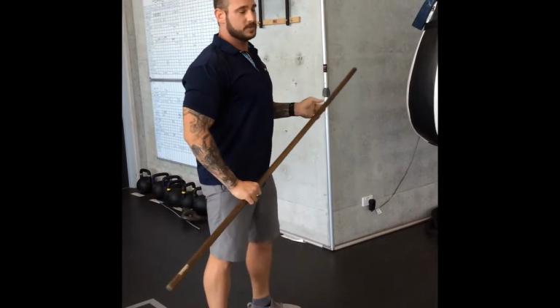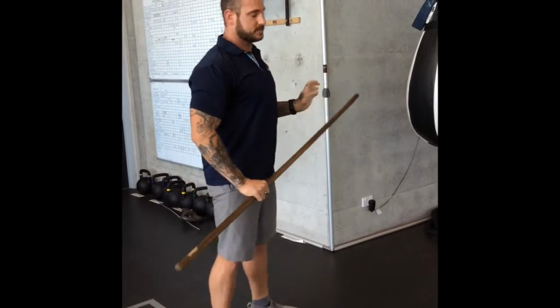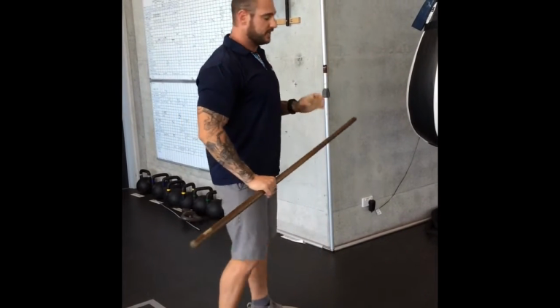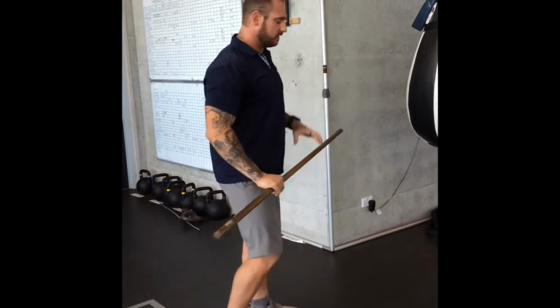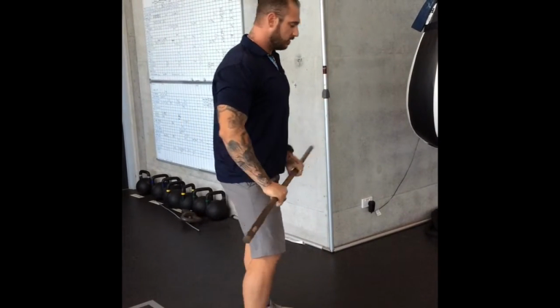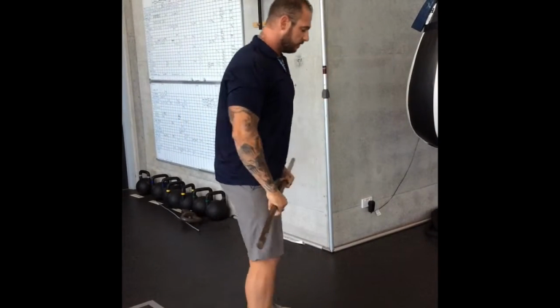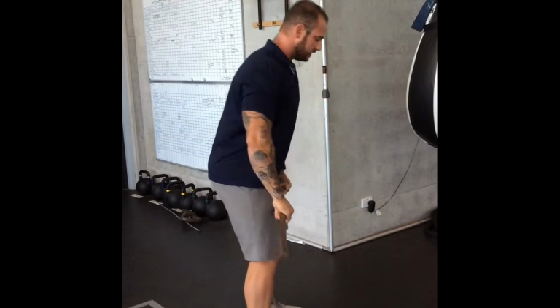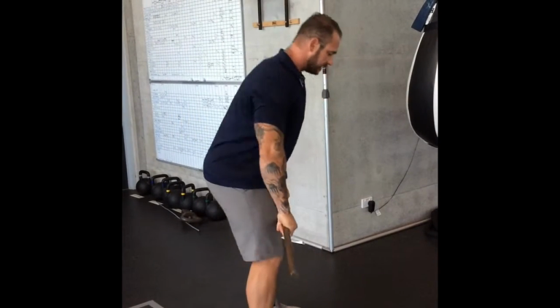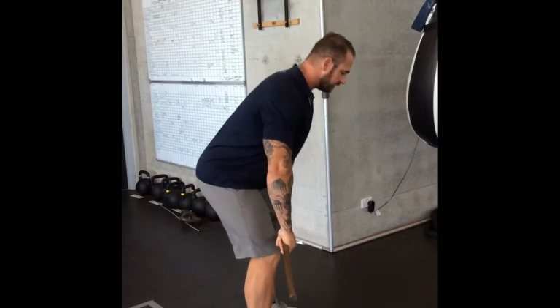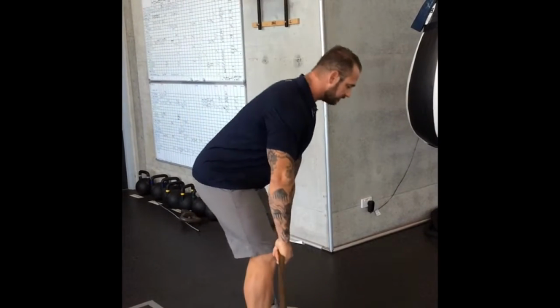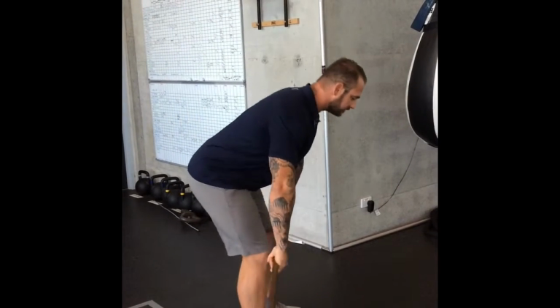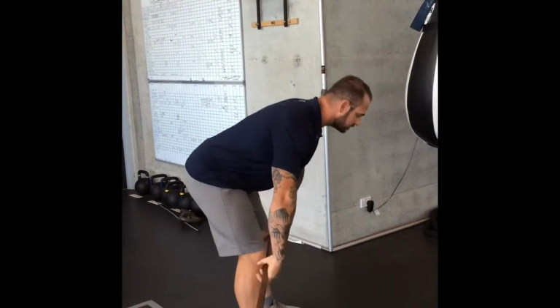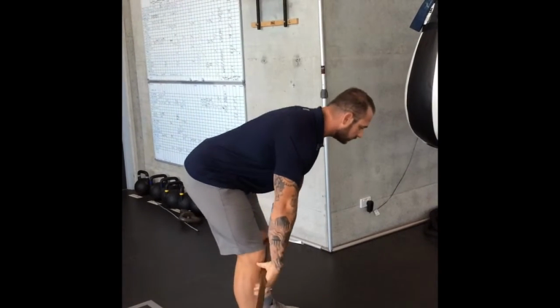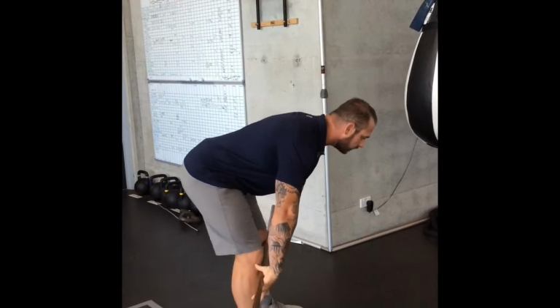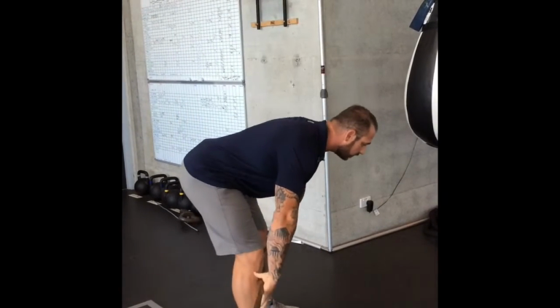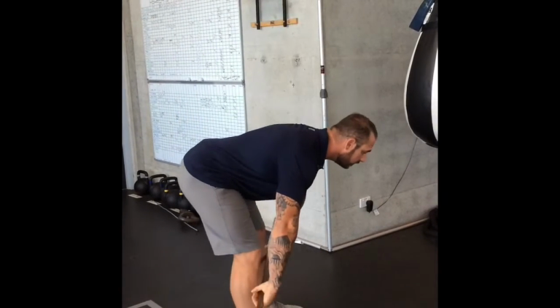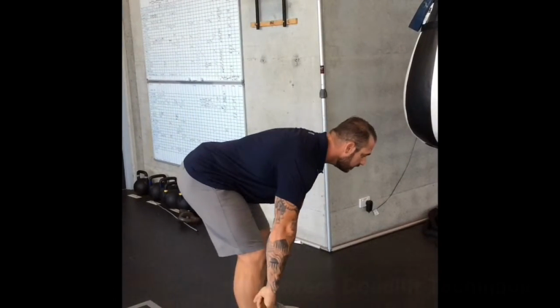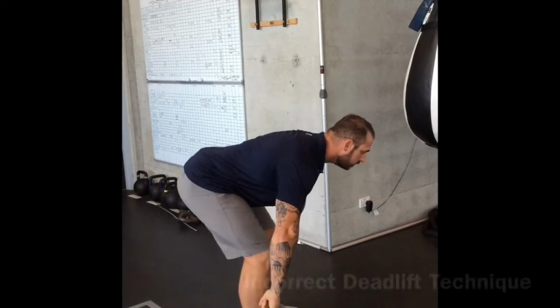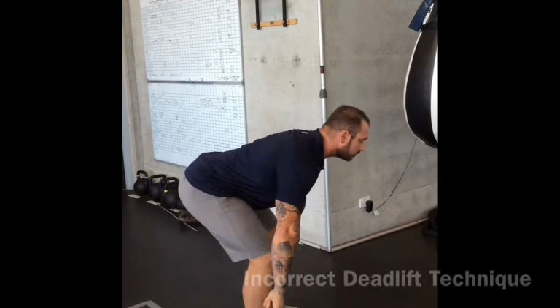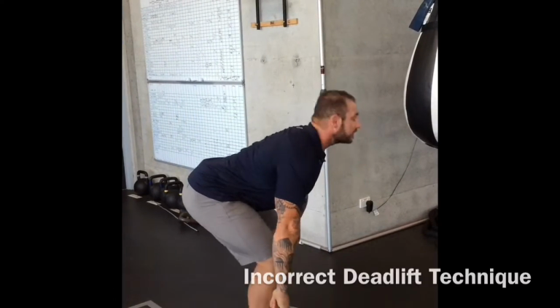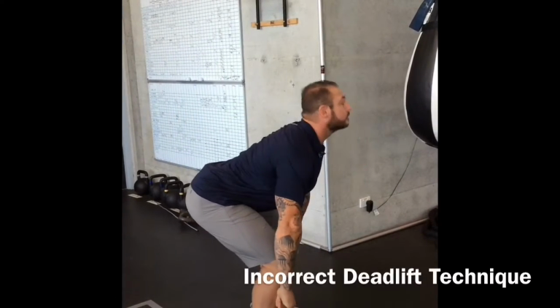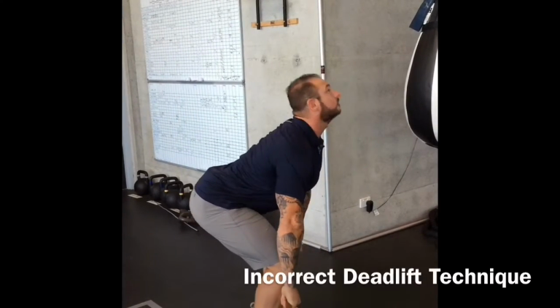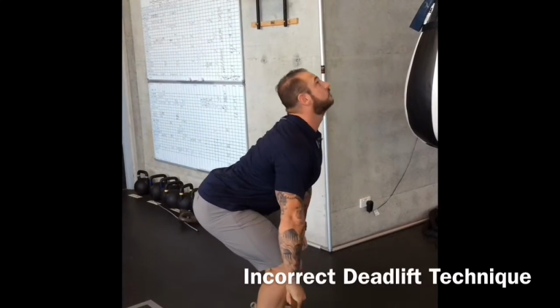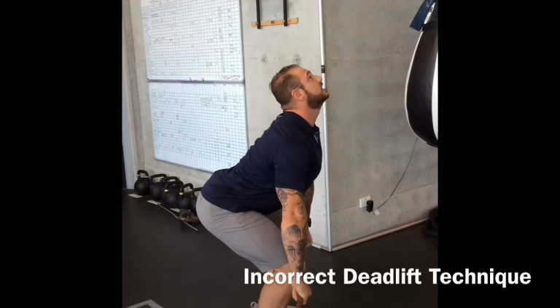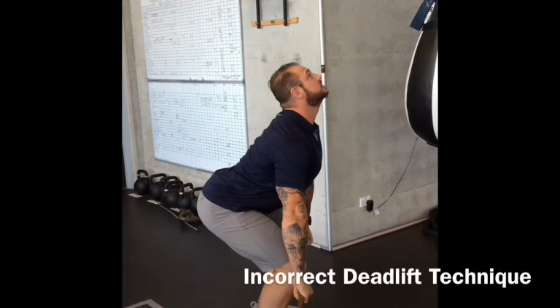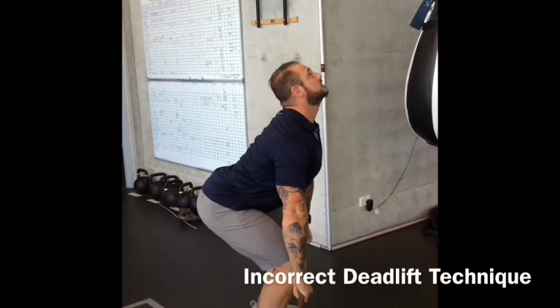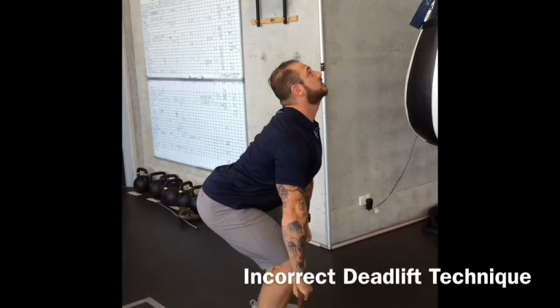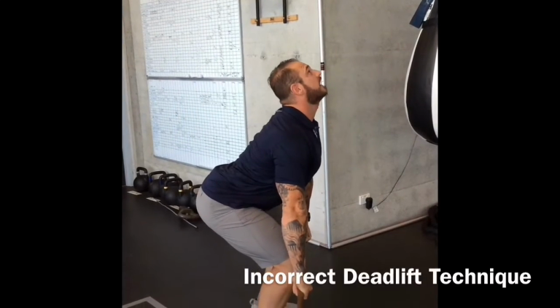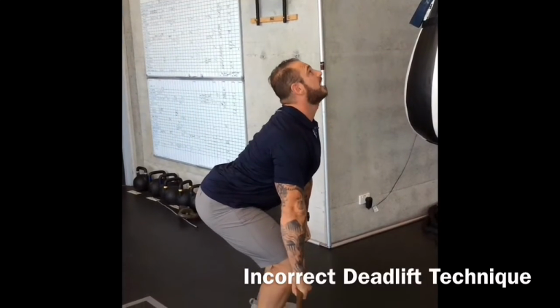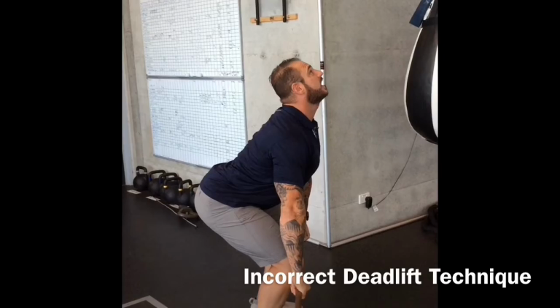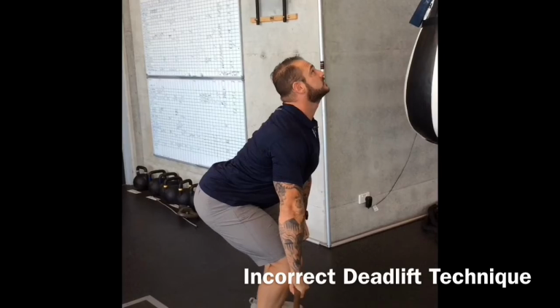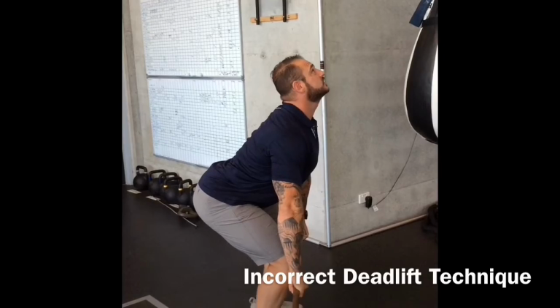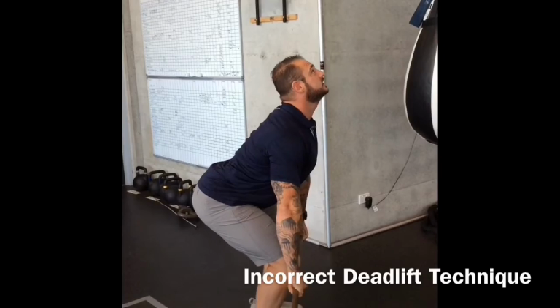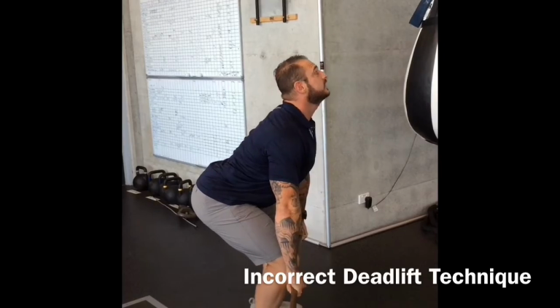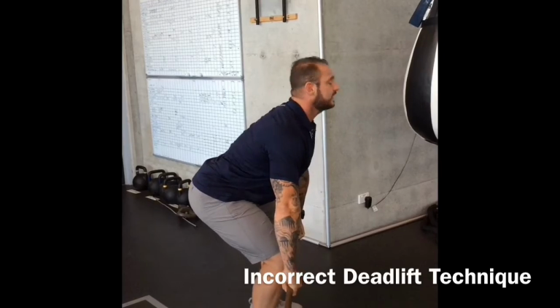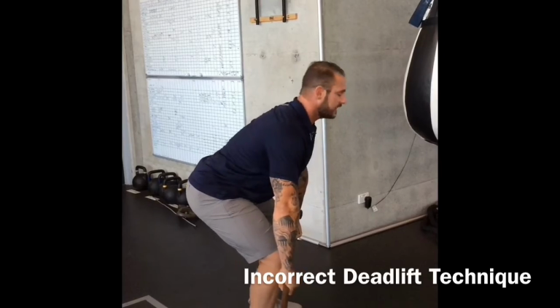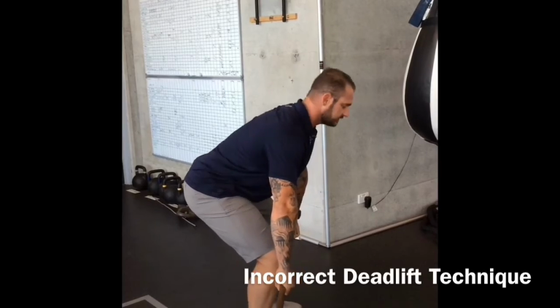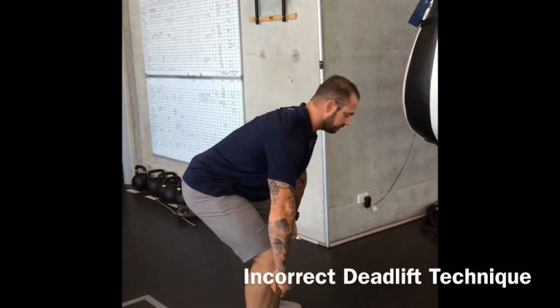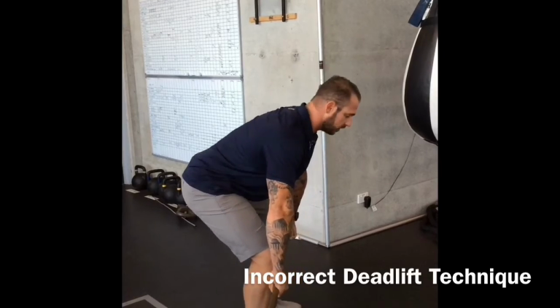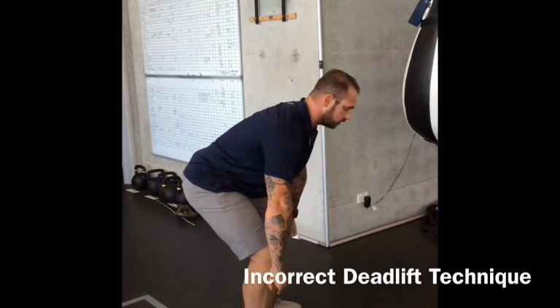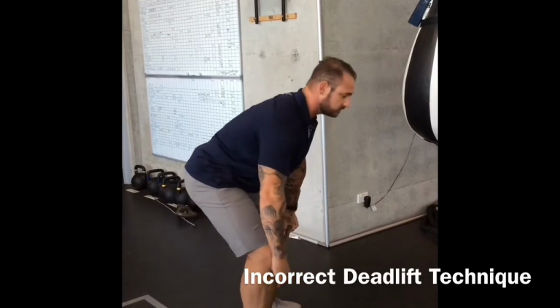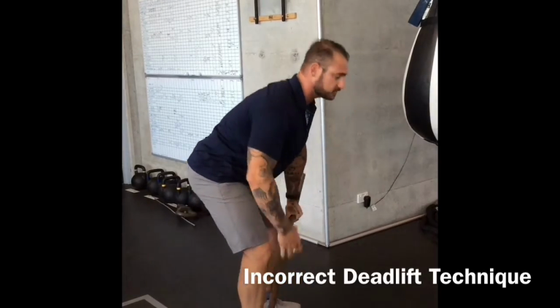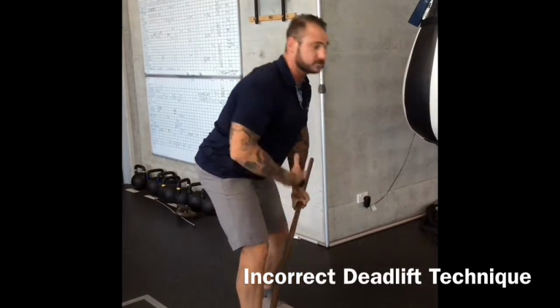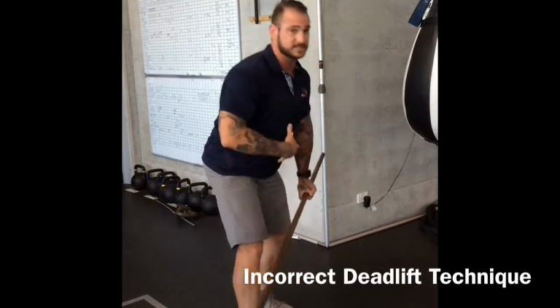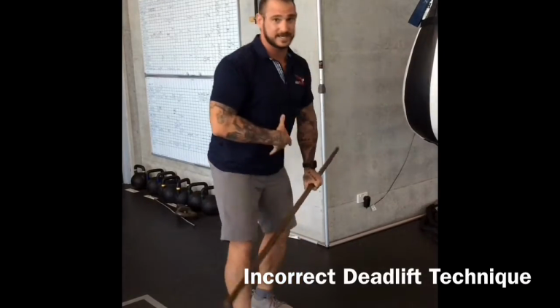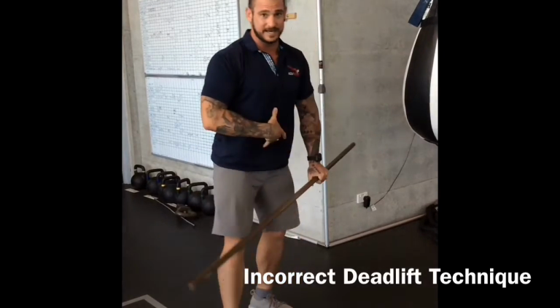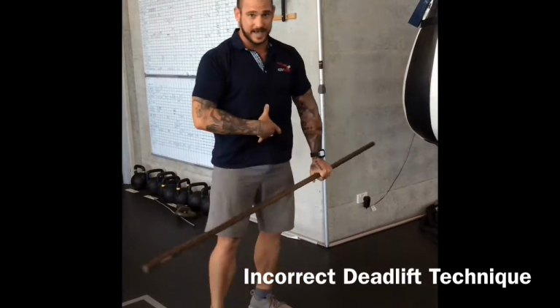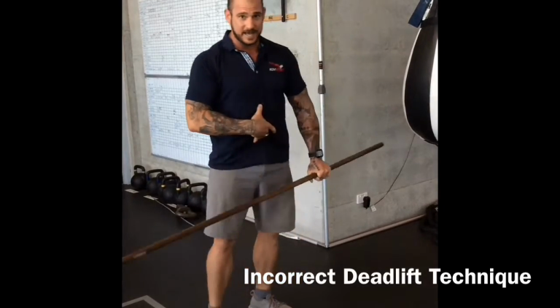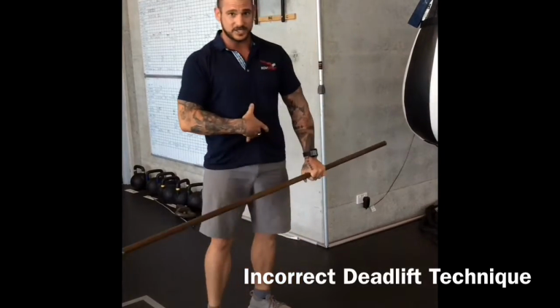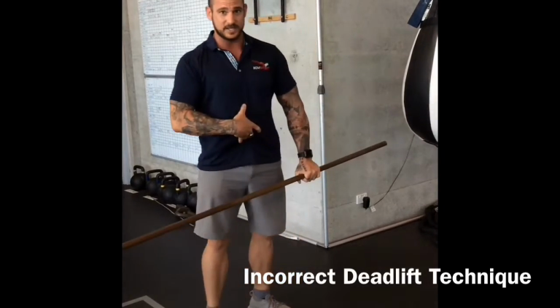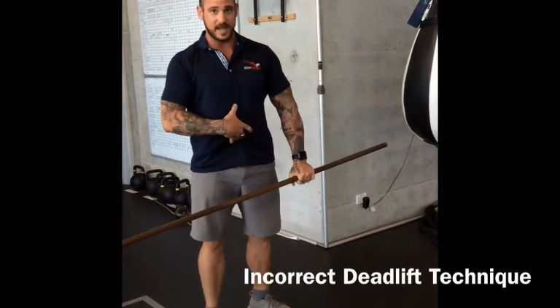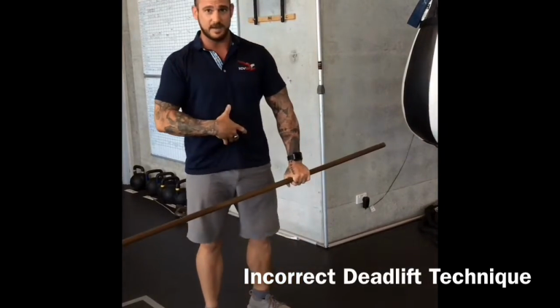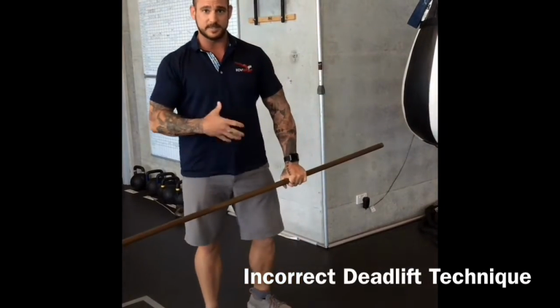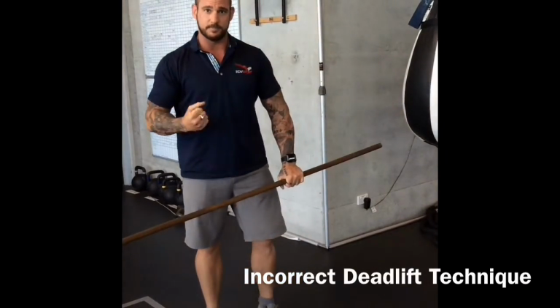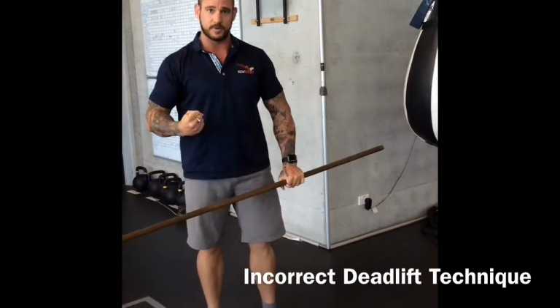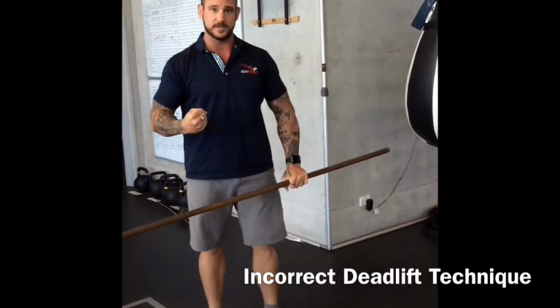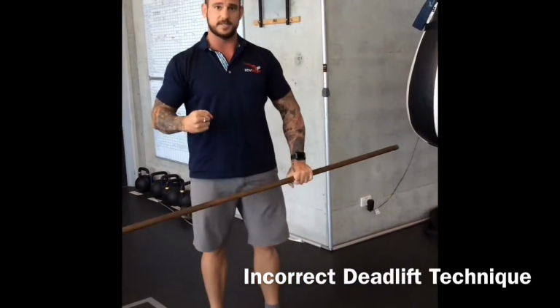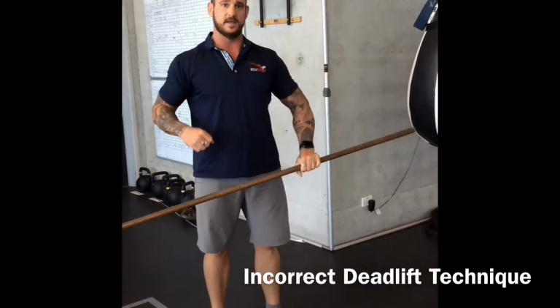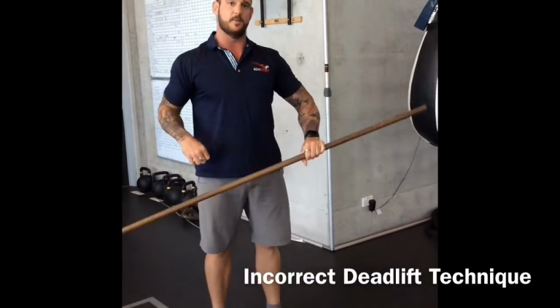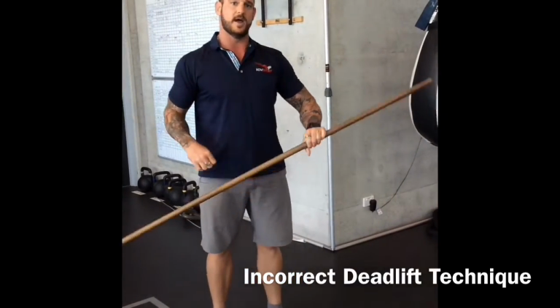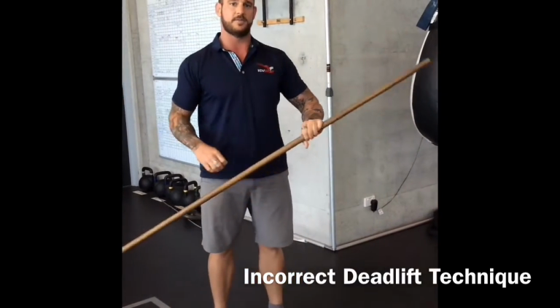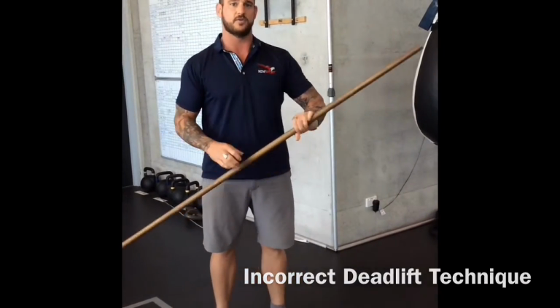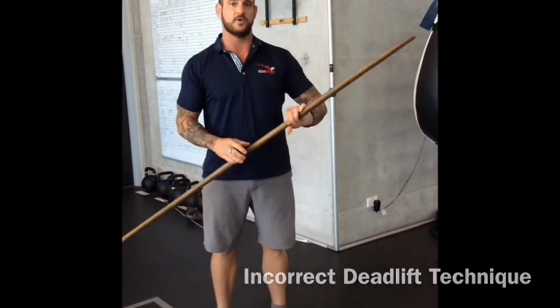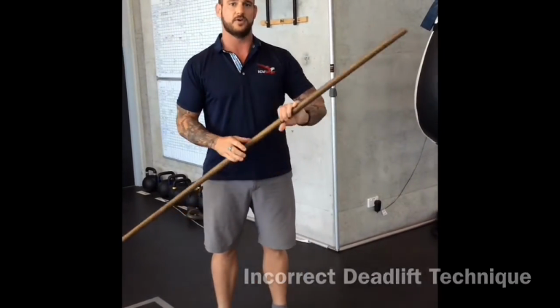We see it a lot with deadlifts as well, with people reaching or marching as opposed to just engaging the abs and pressing their way through.